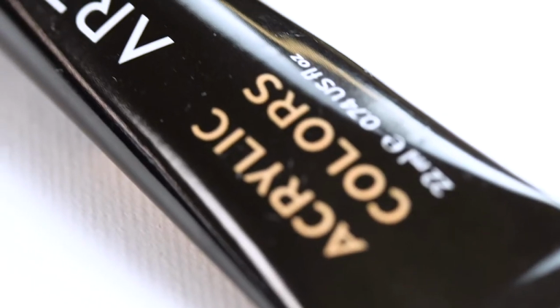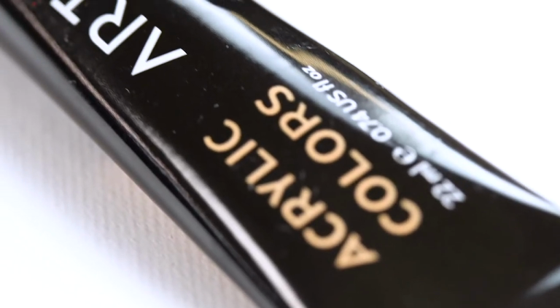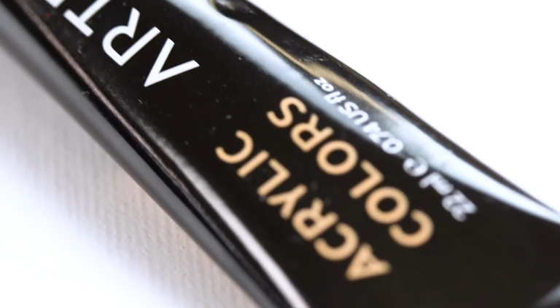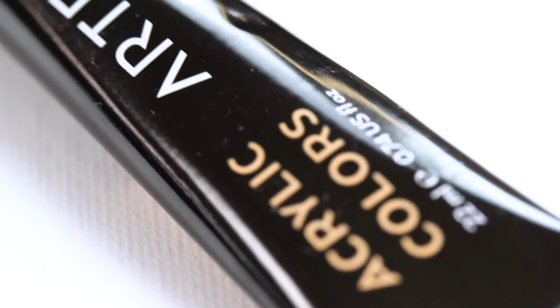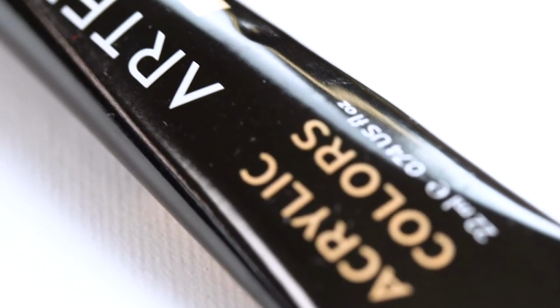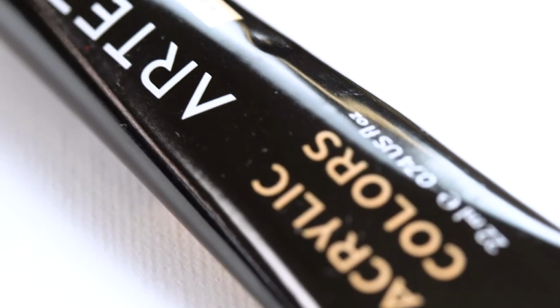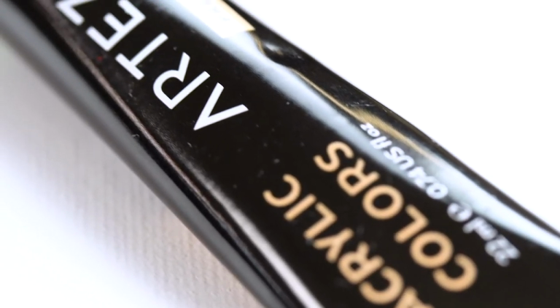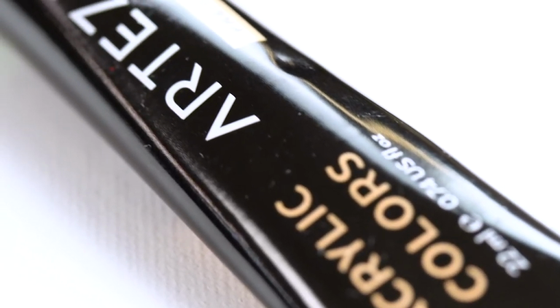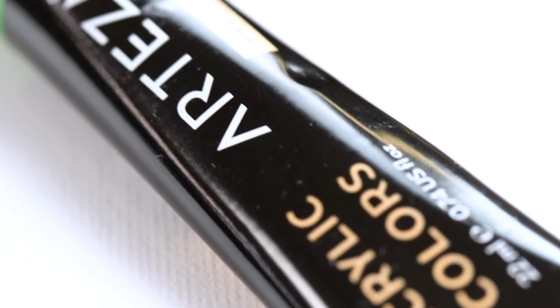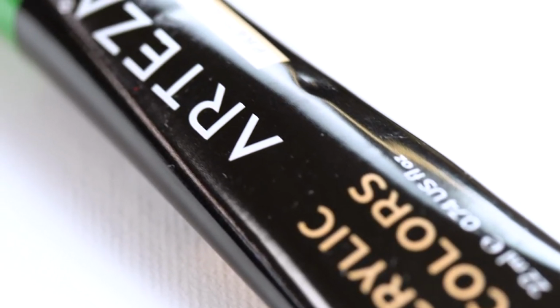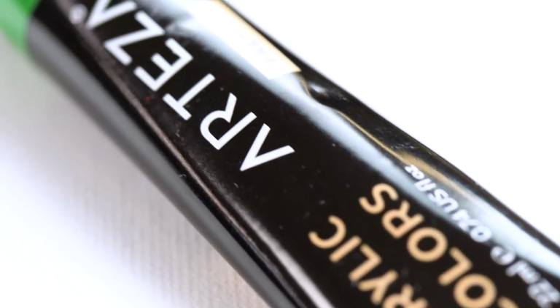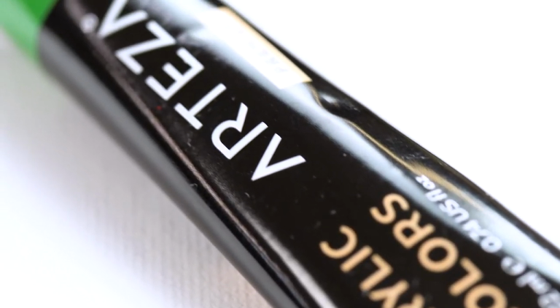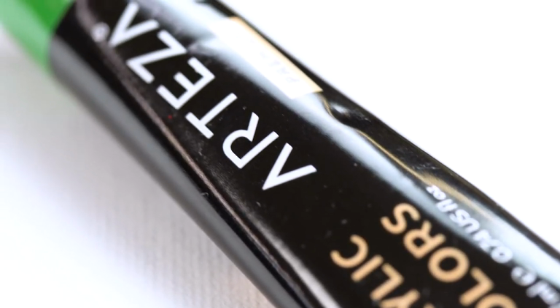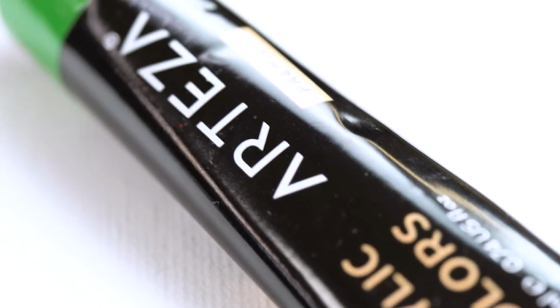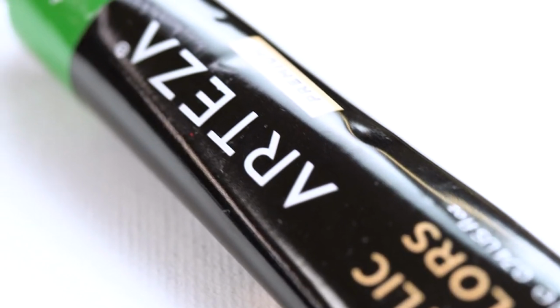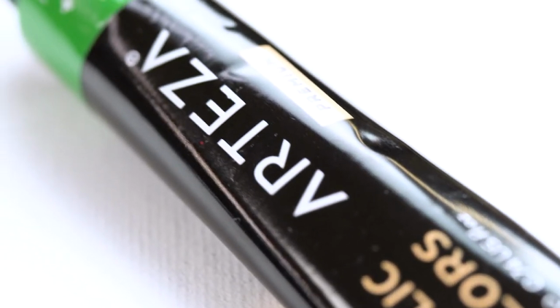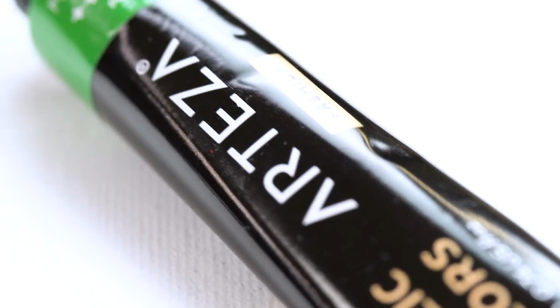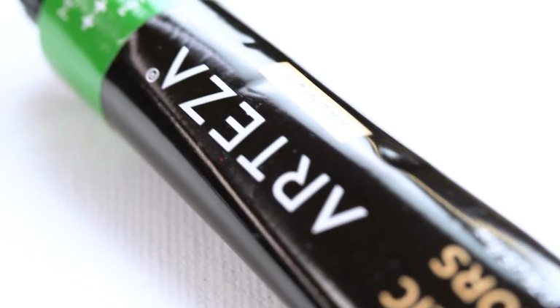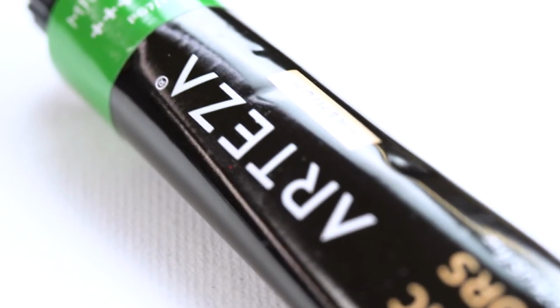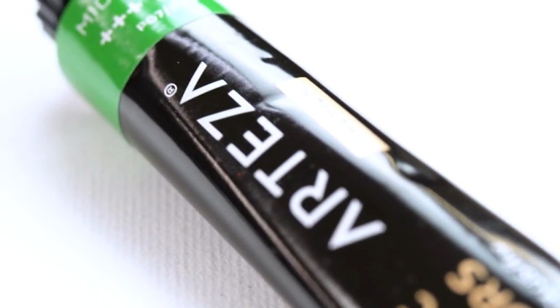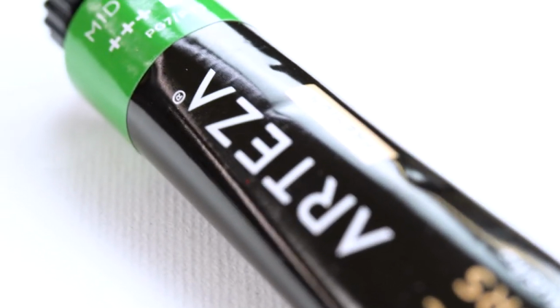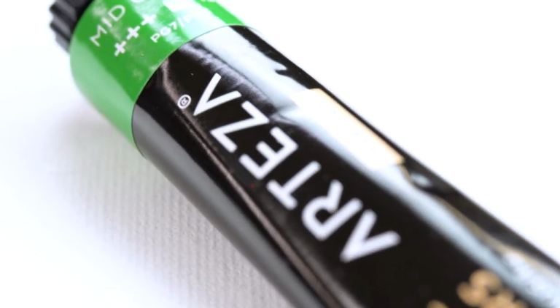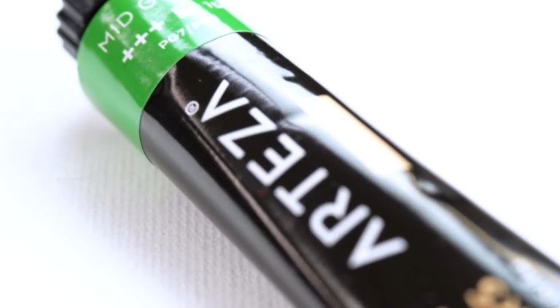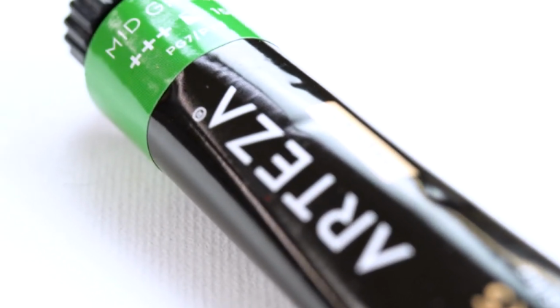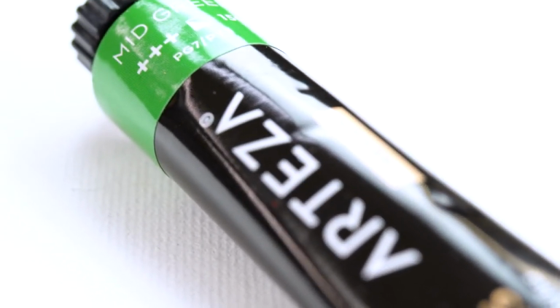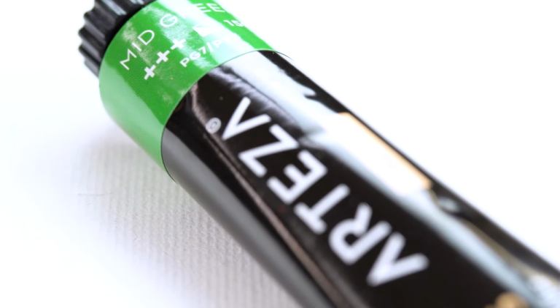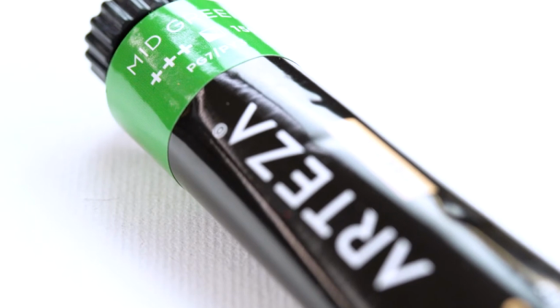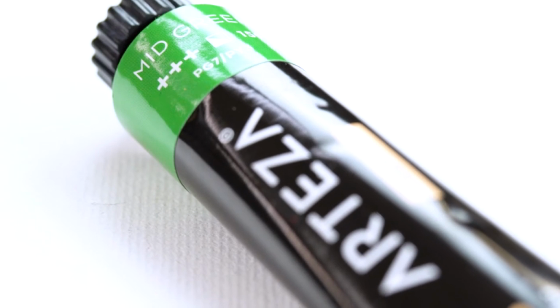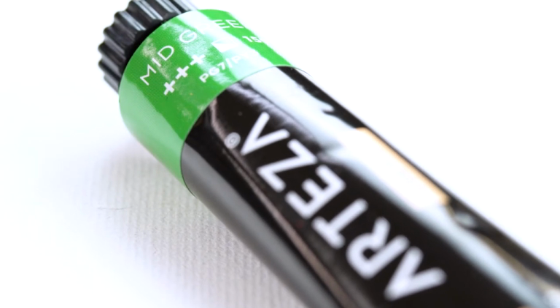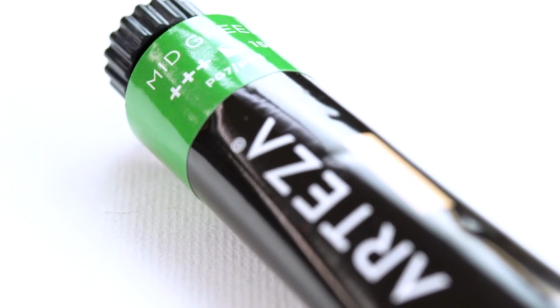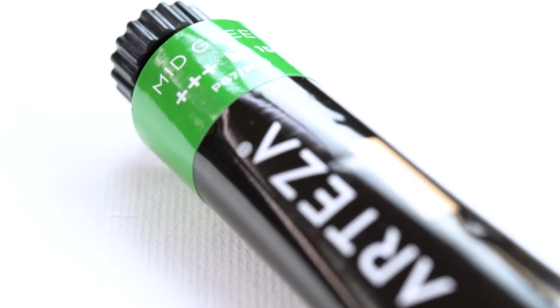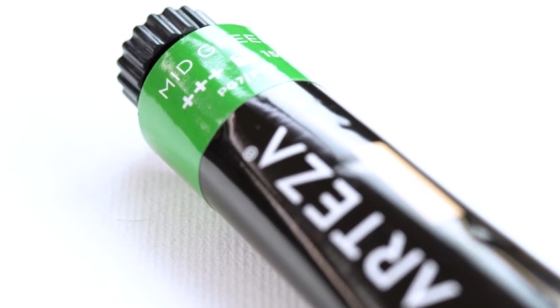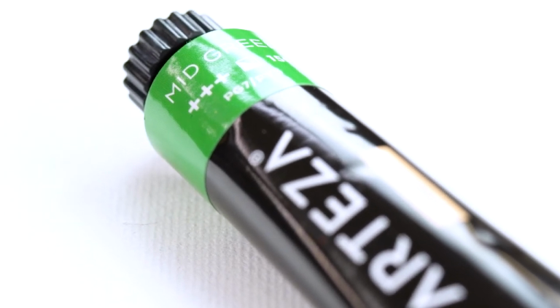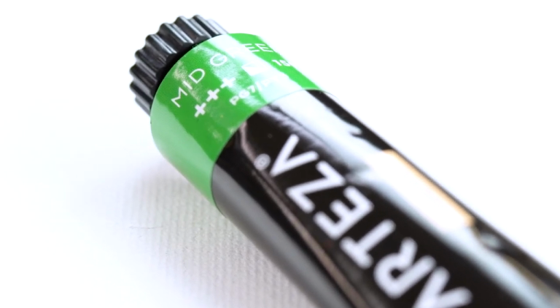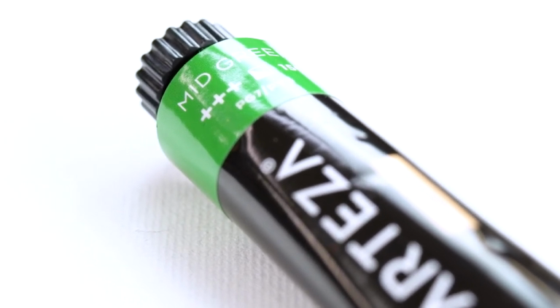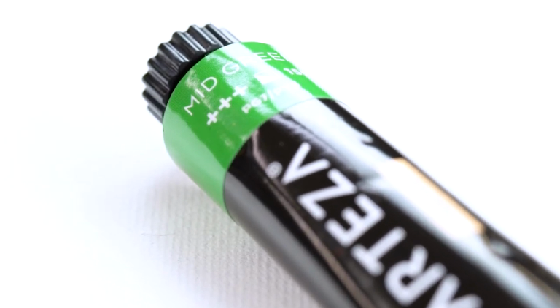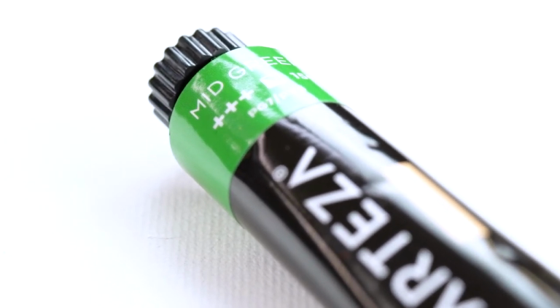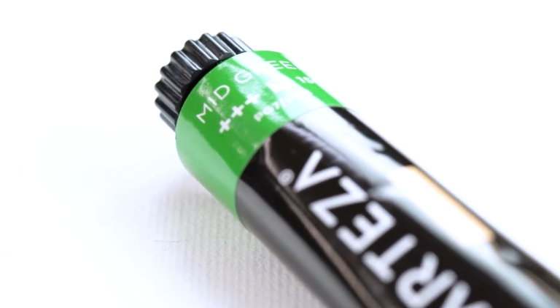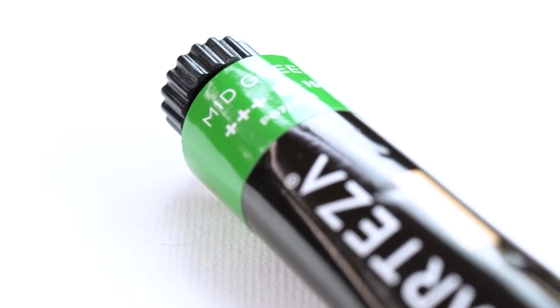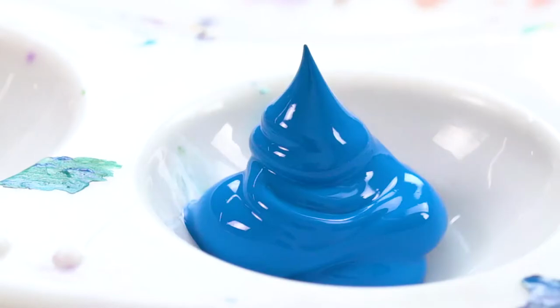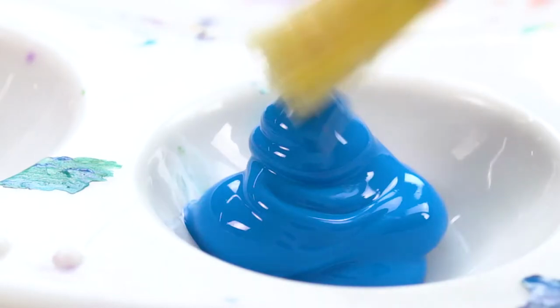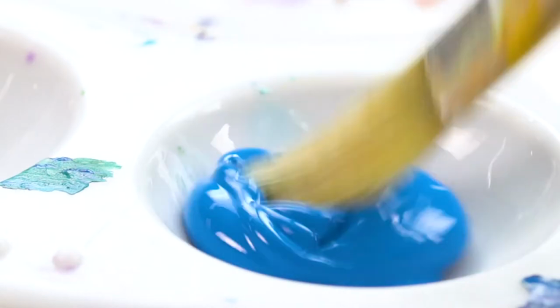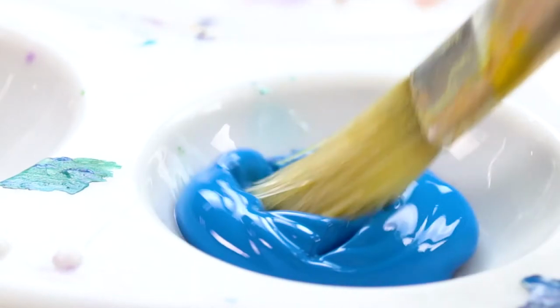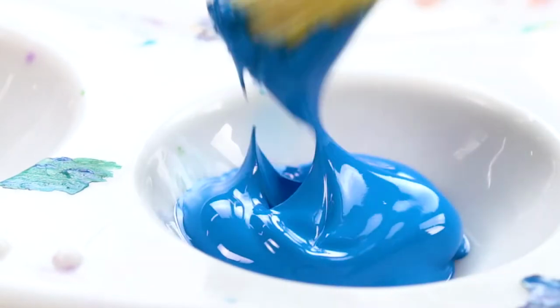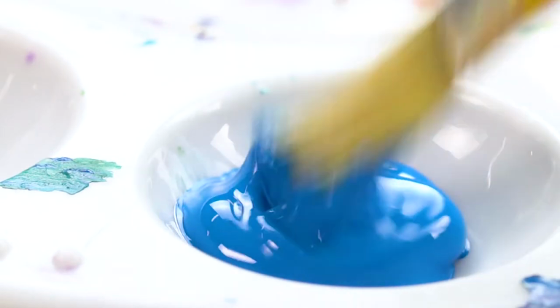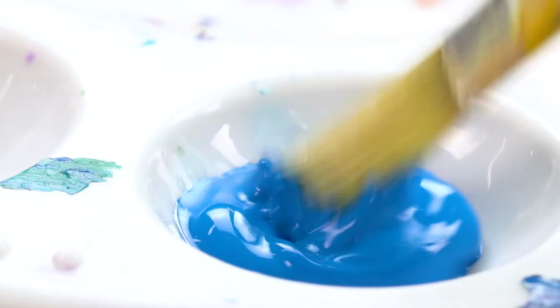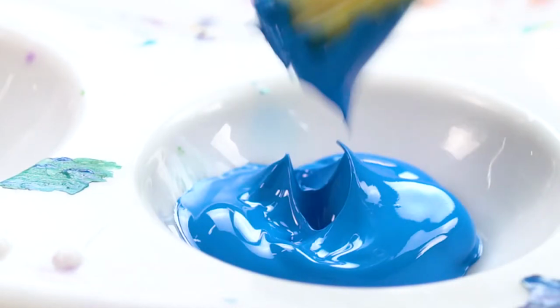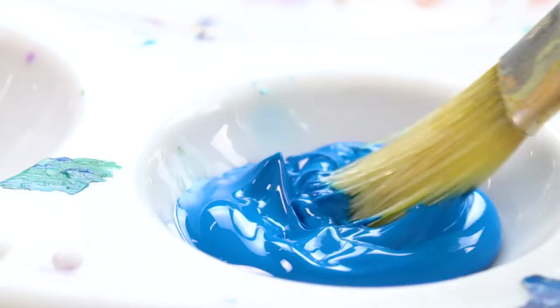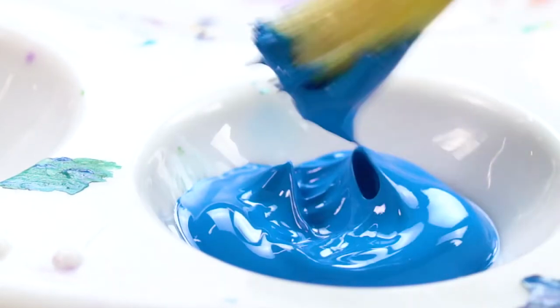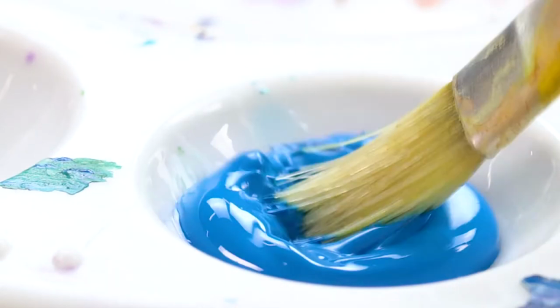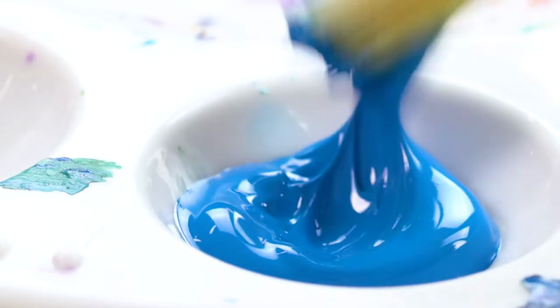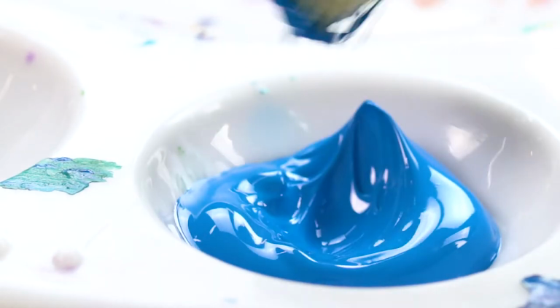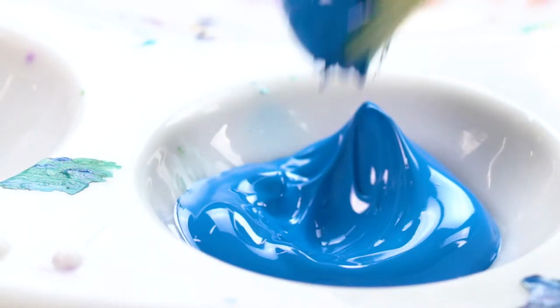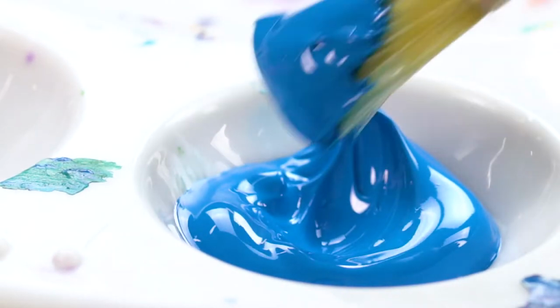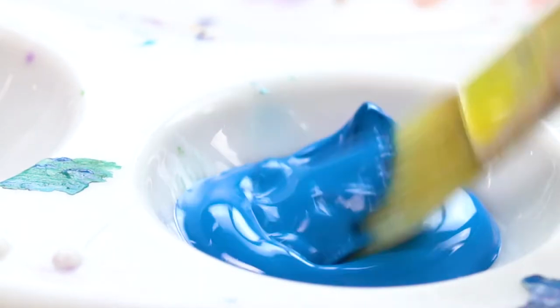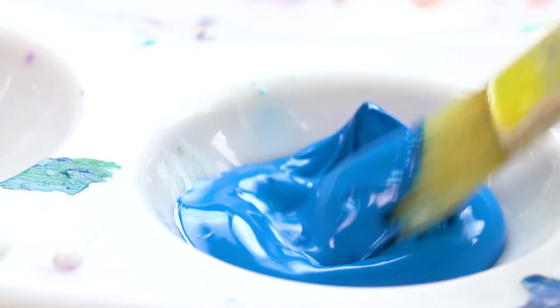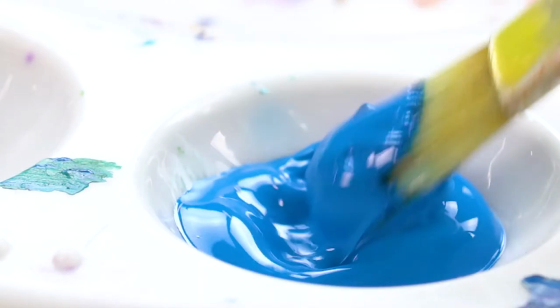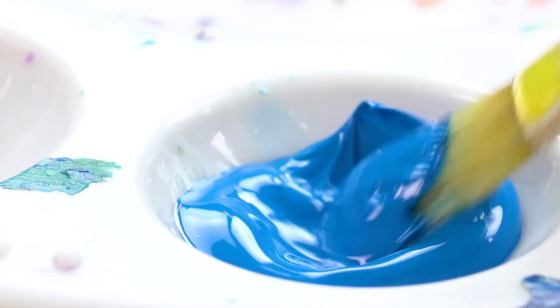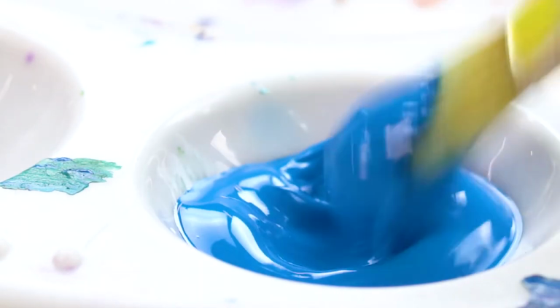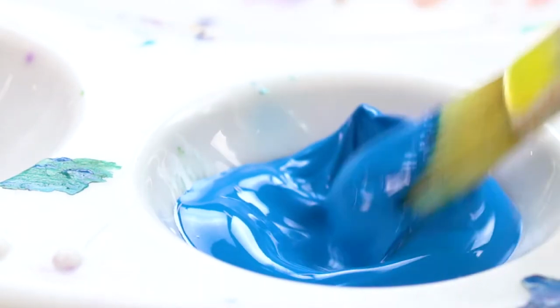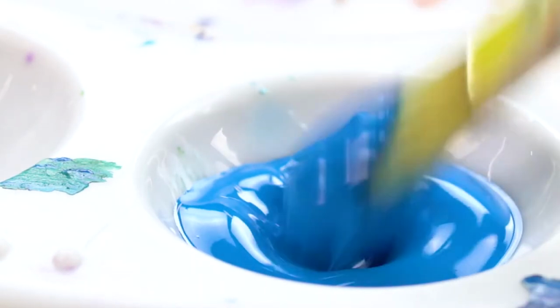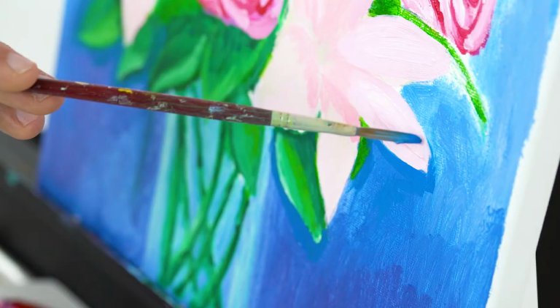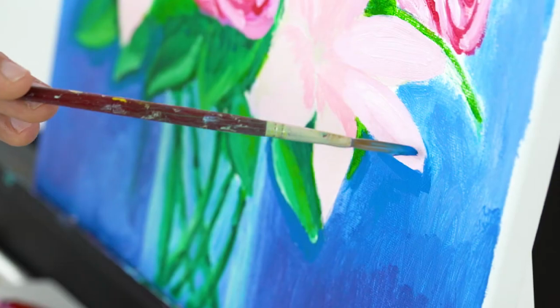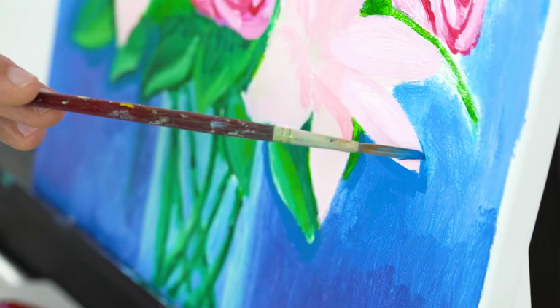The tubes allow you to squeeze out only the amount that you need without wasting paint. The tight seal cap keeps your paint fresh and ready to use.